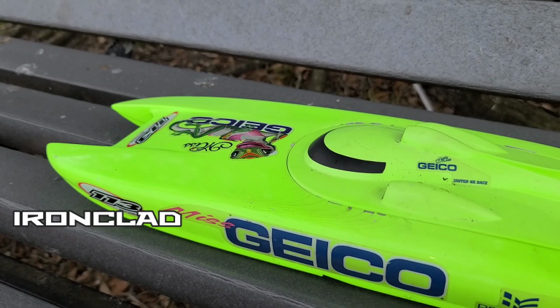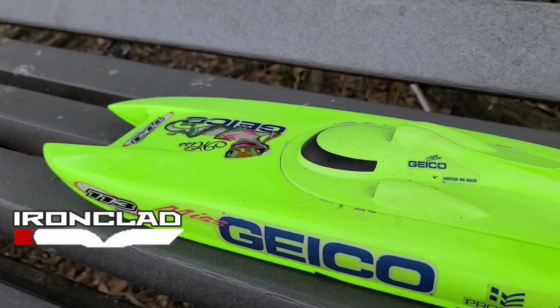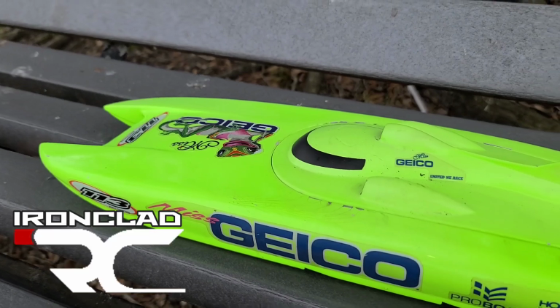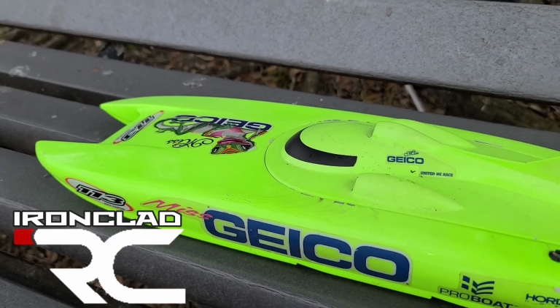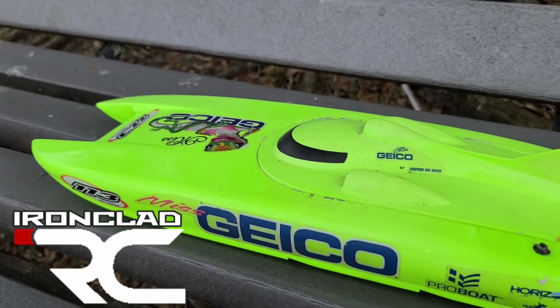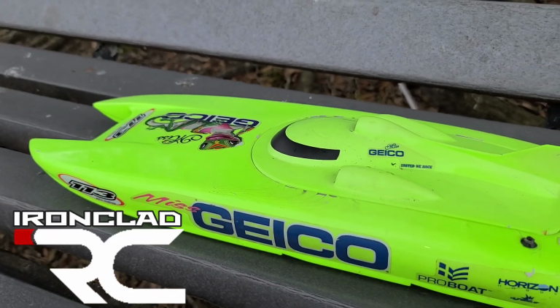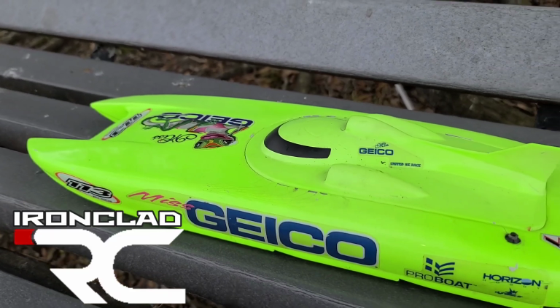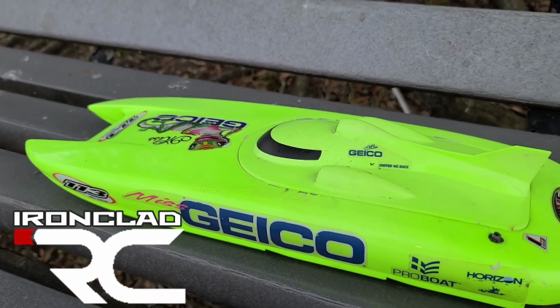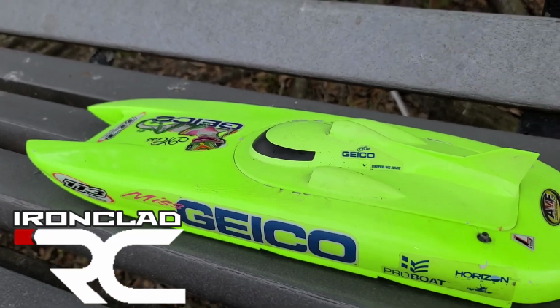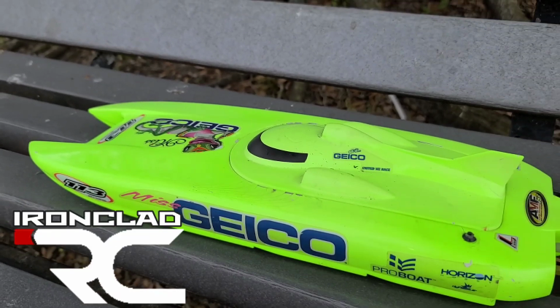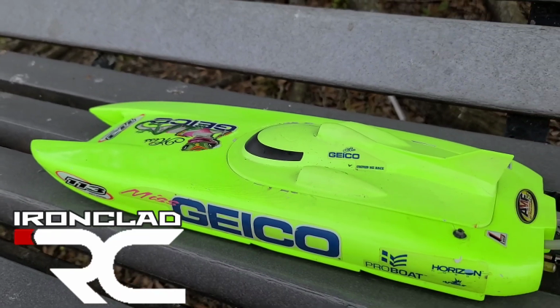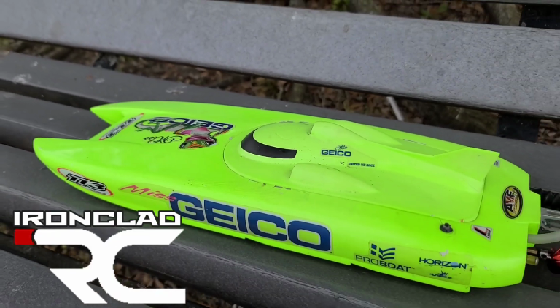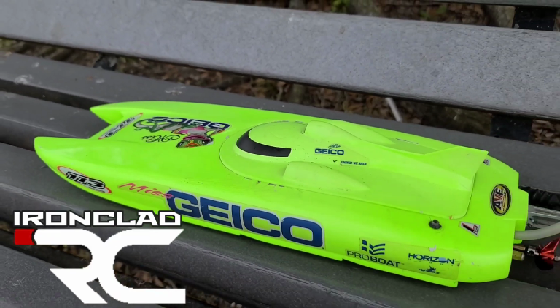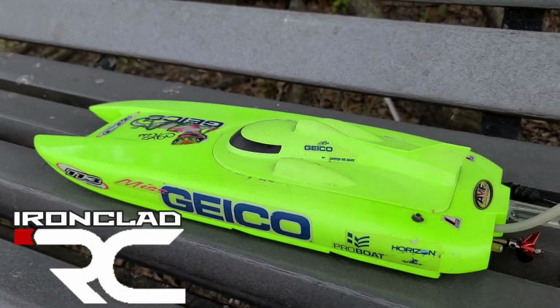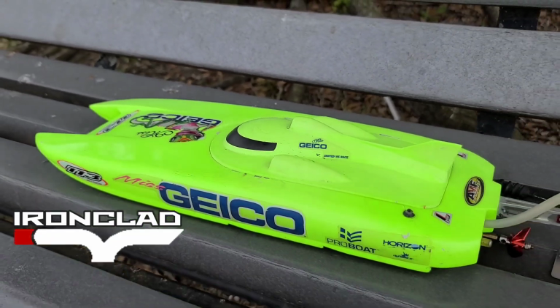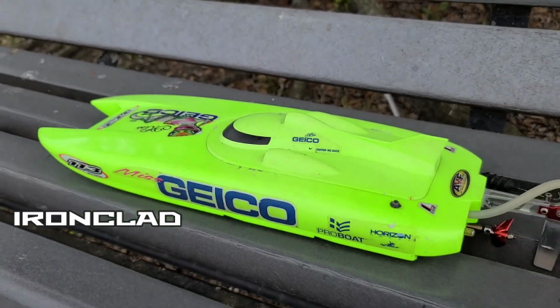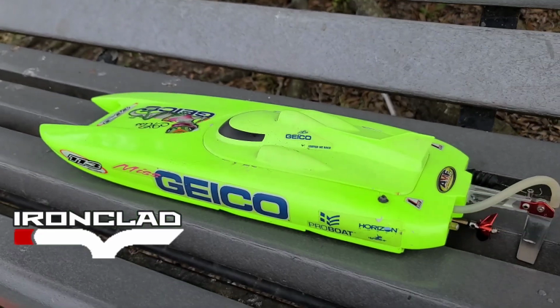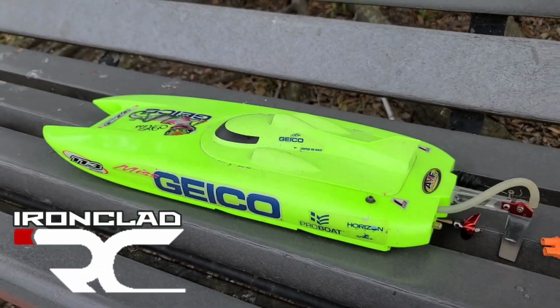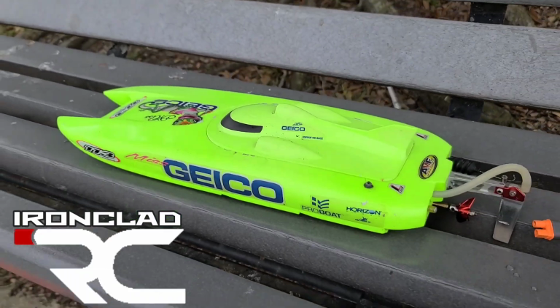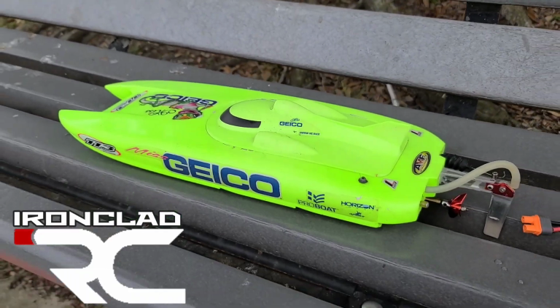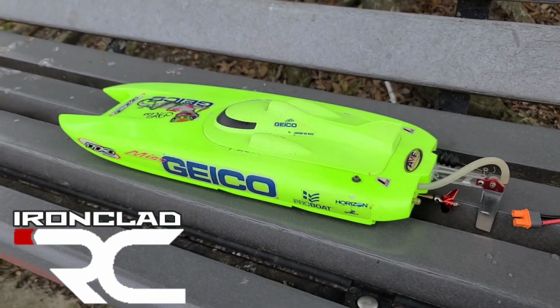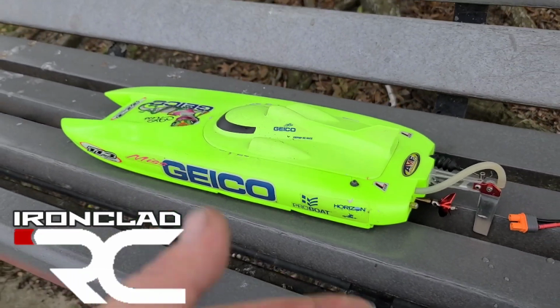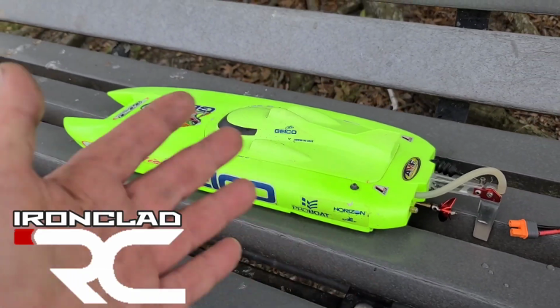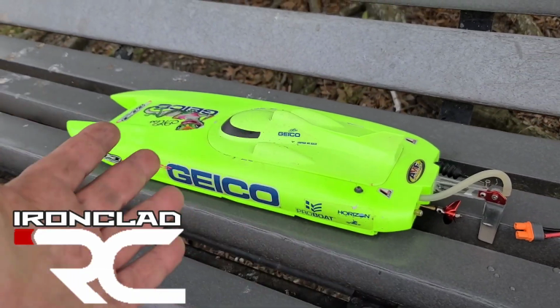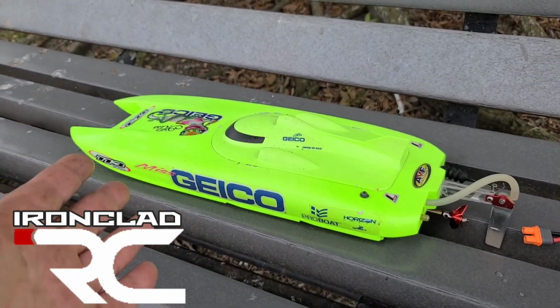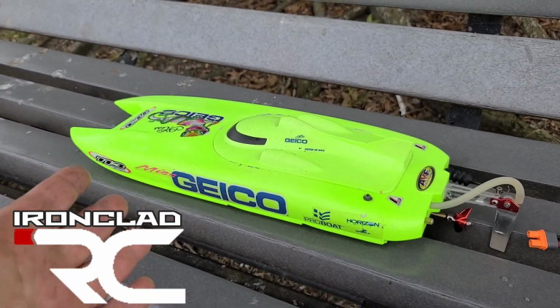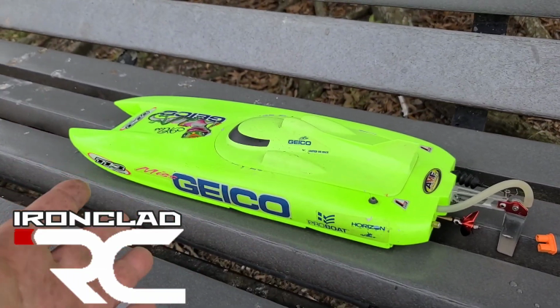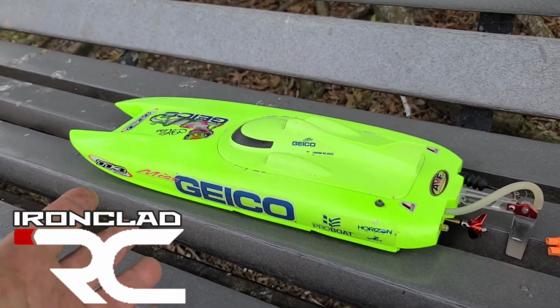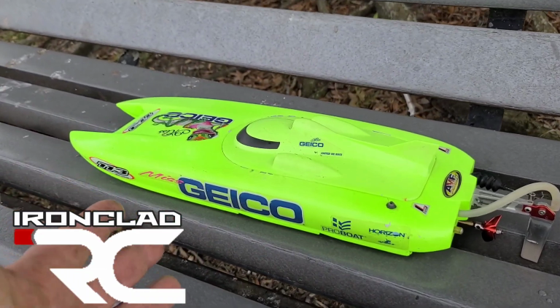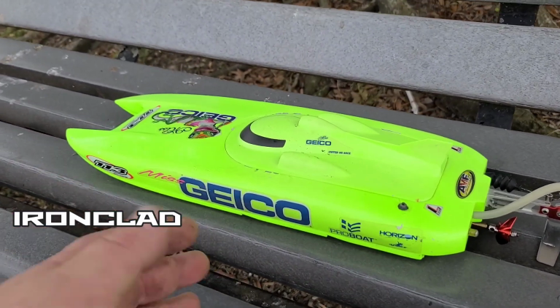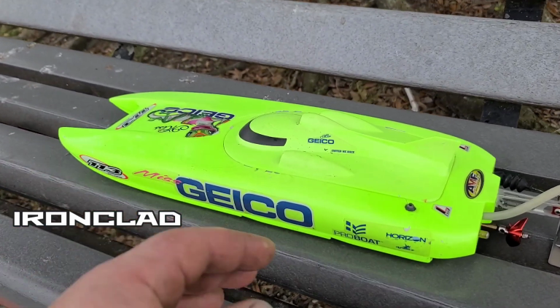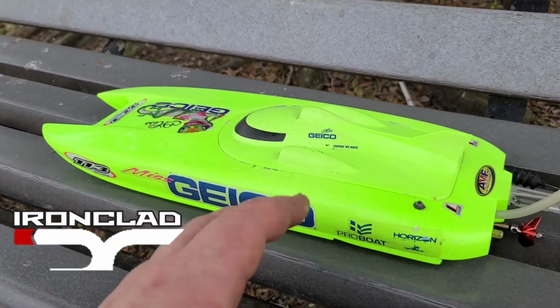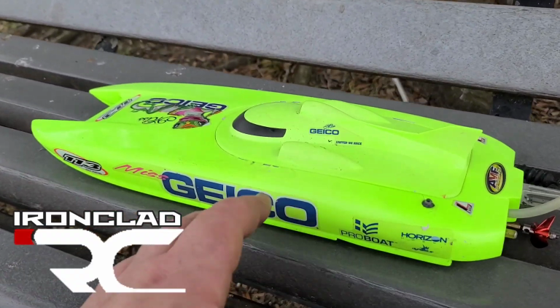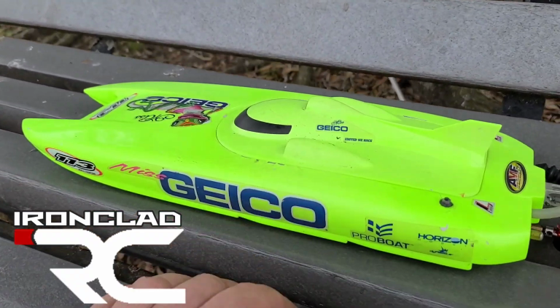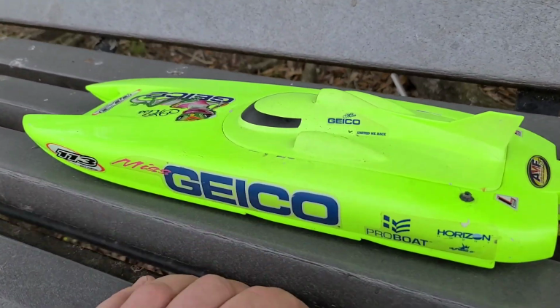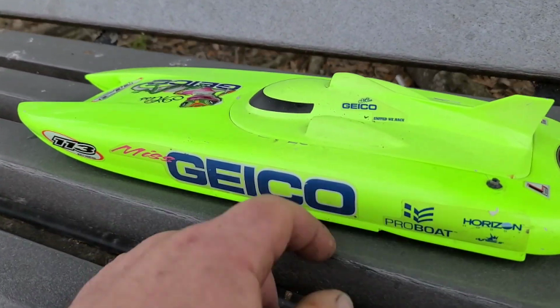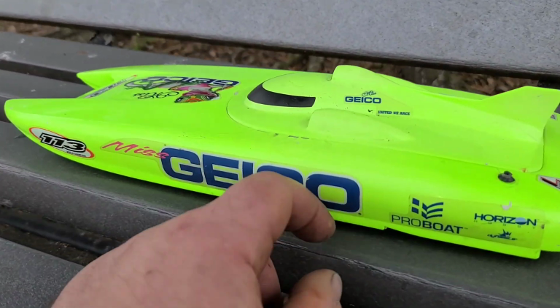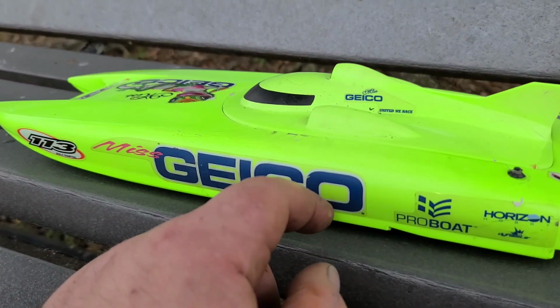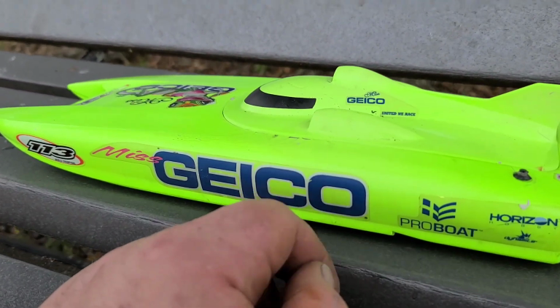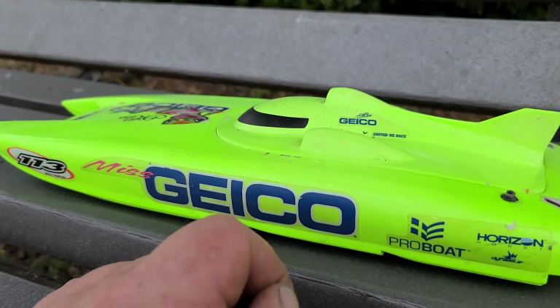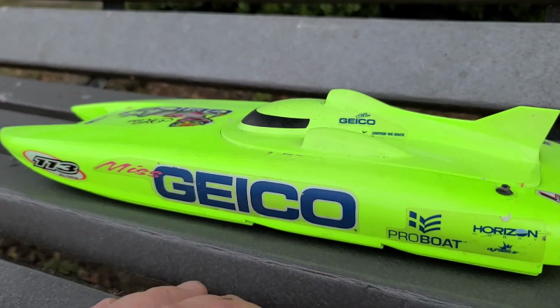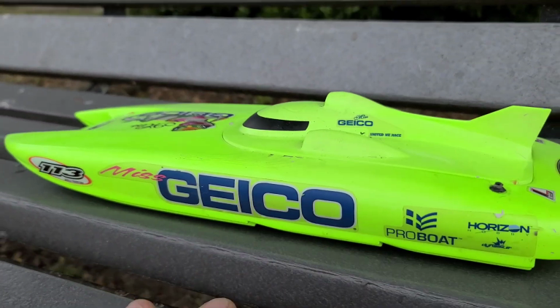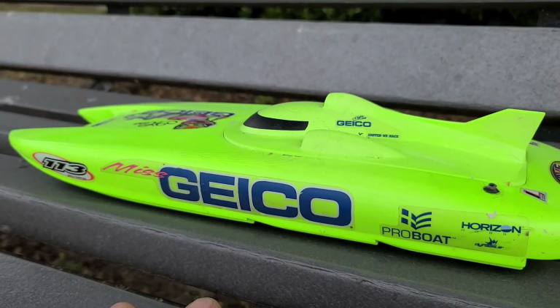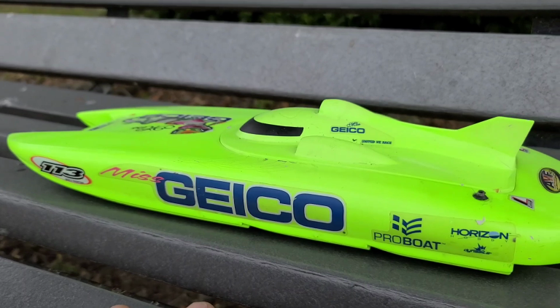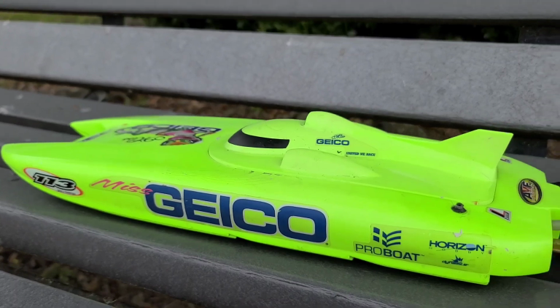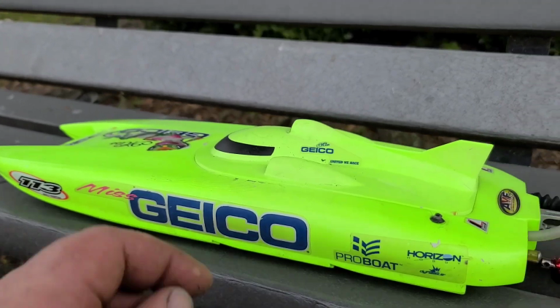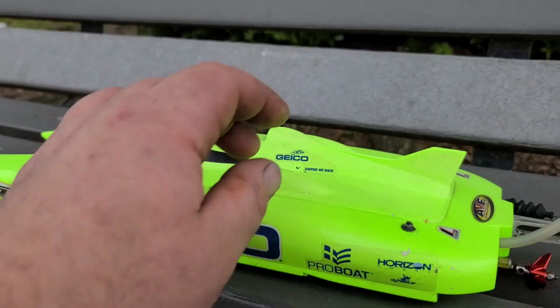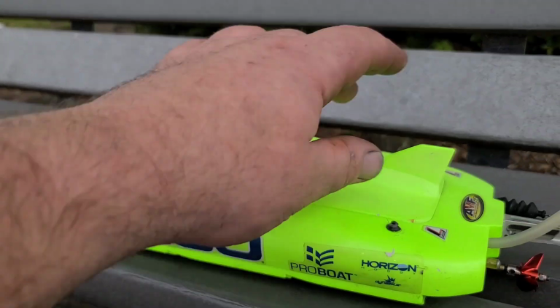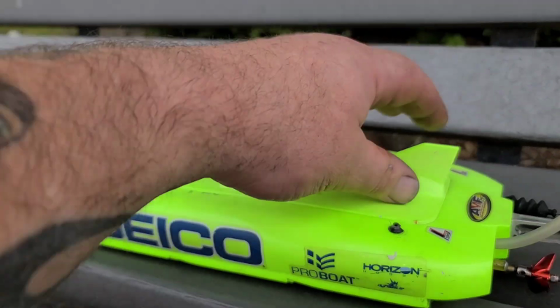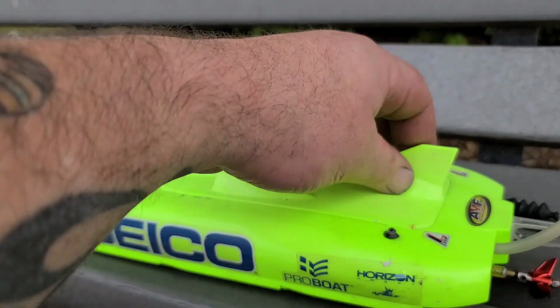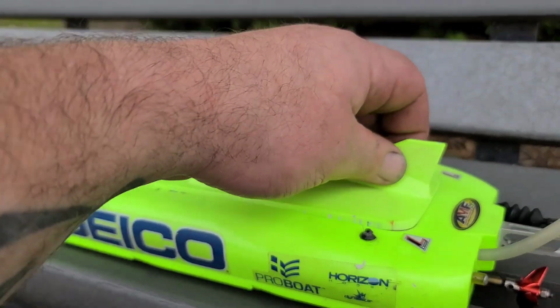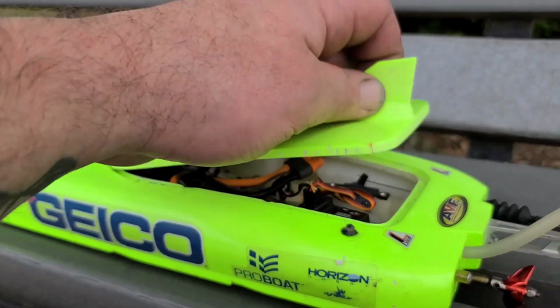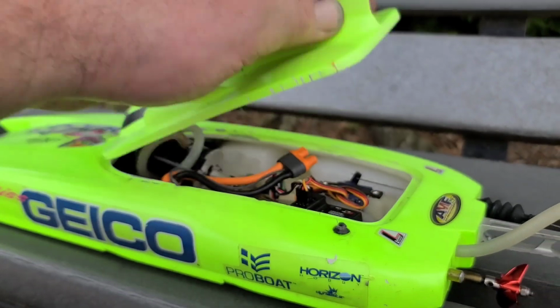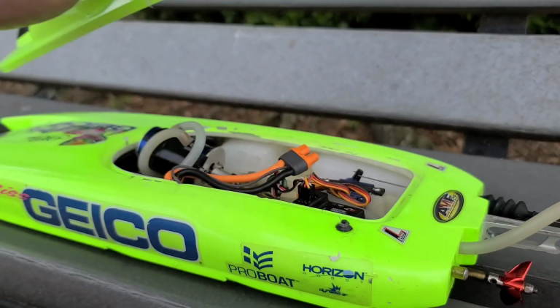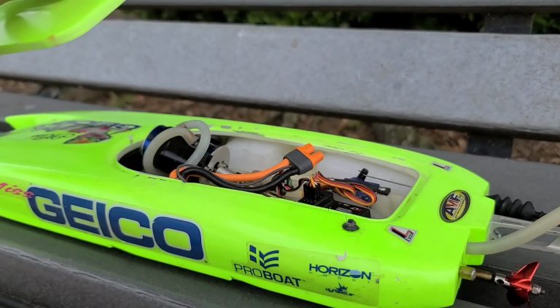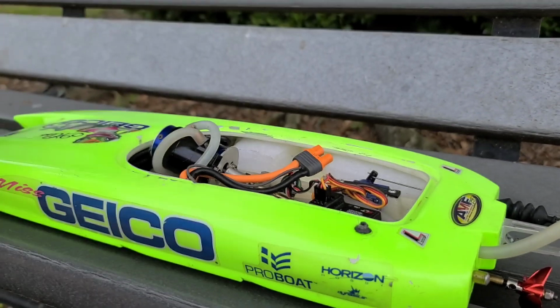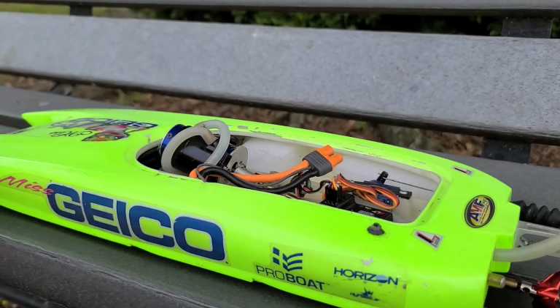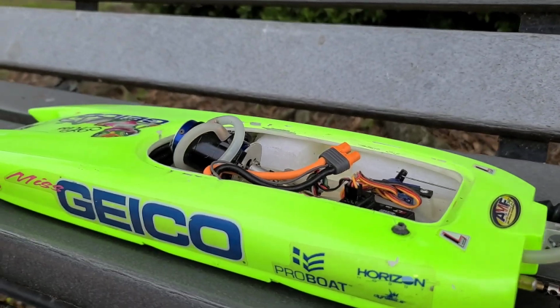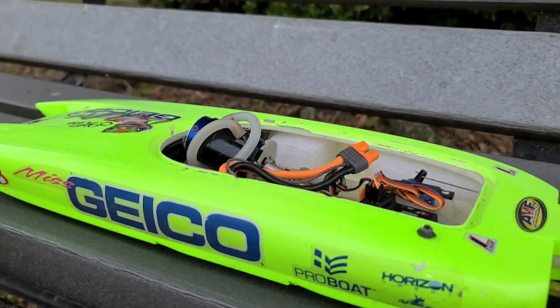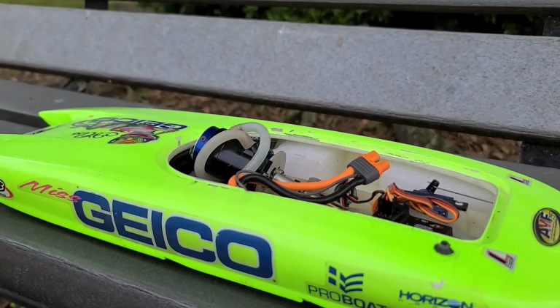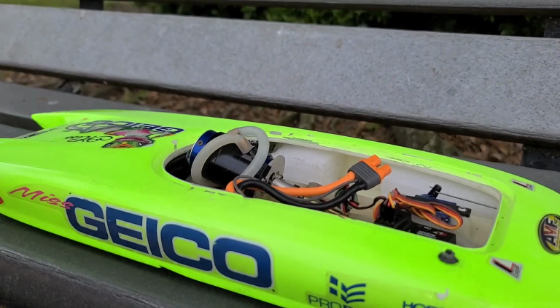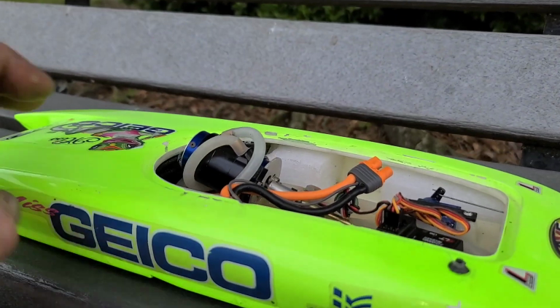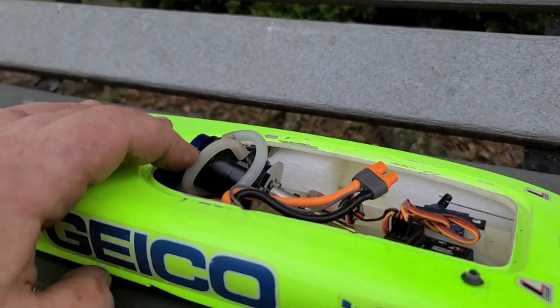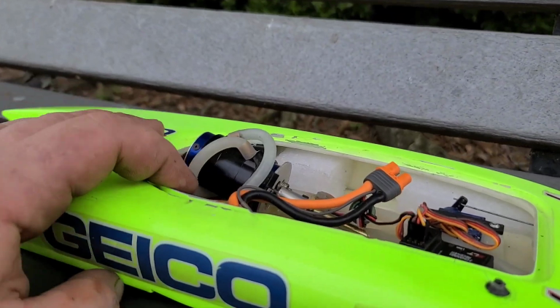Welcome back to the channel. I've got the MG17 — this is a Pro Boat 17-inch catamaran. I've done a brushless upgrade on this boat.